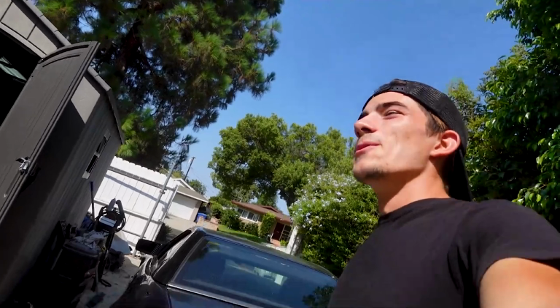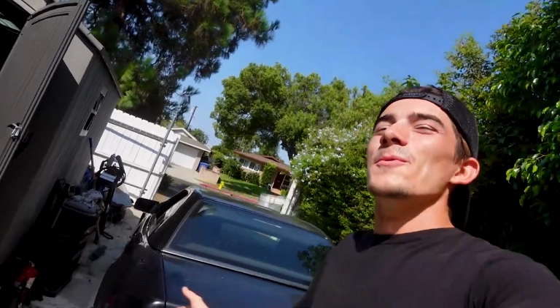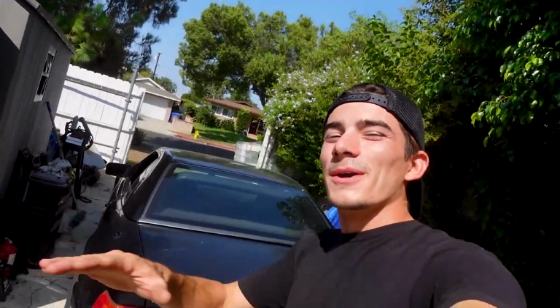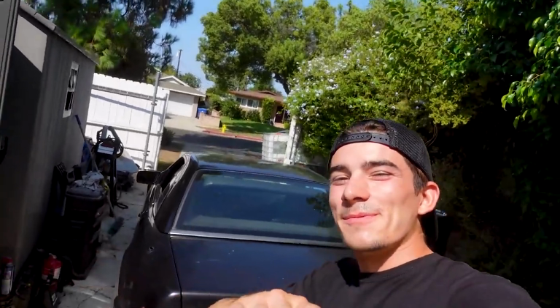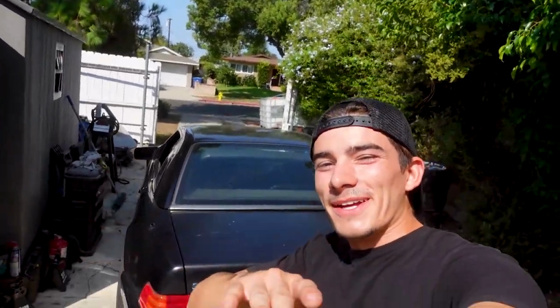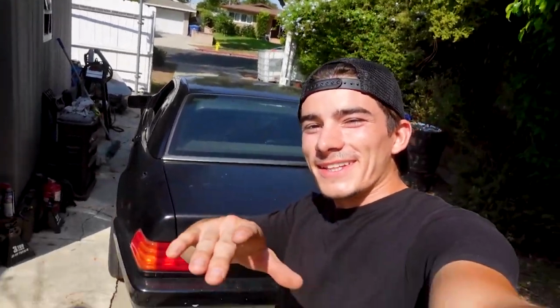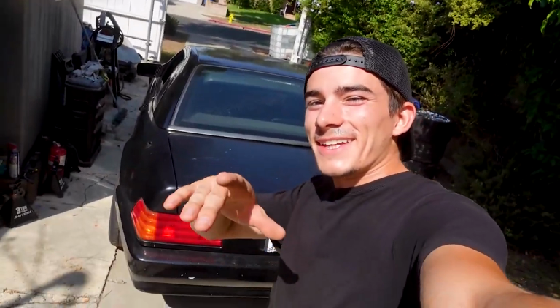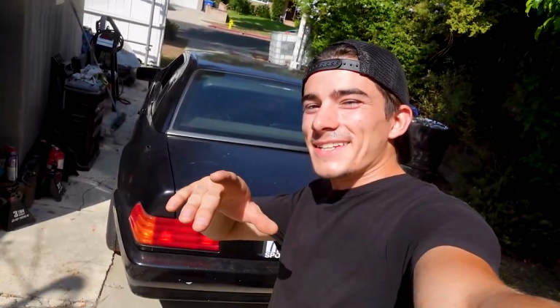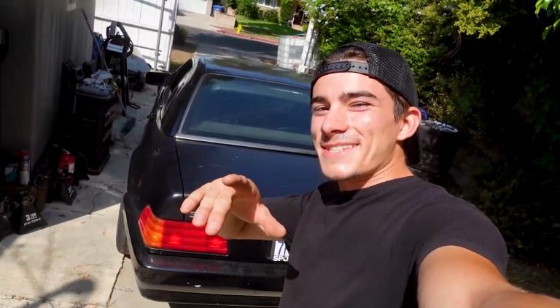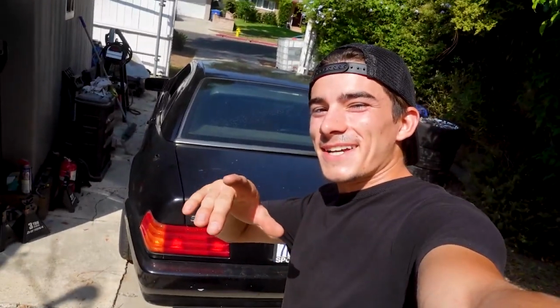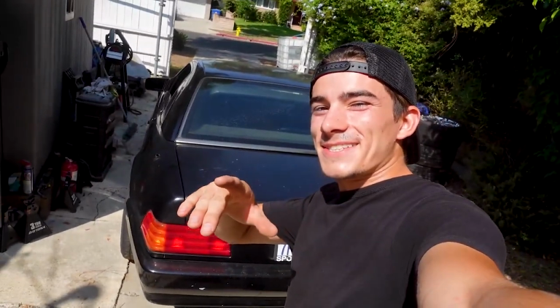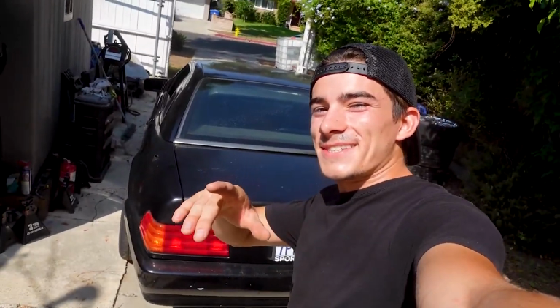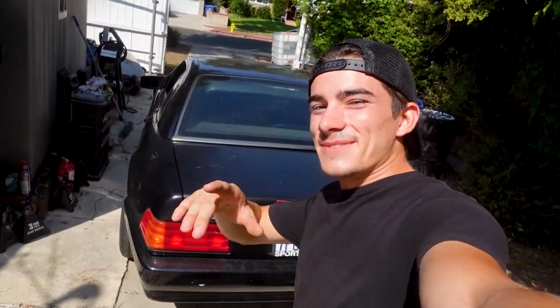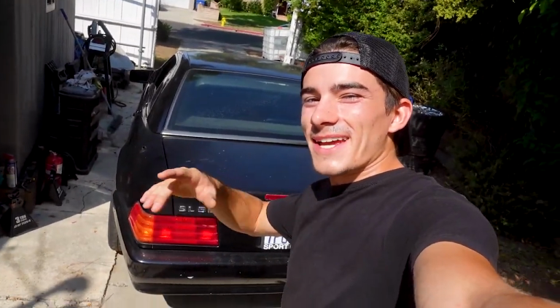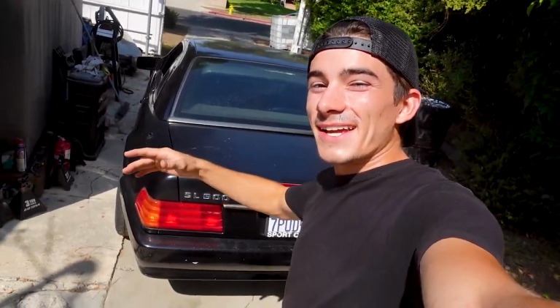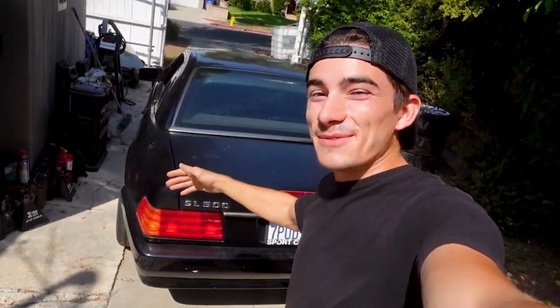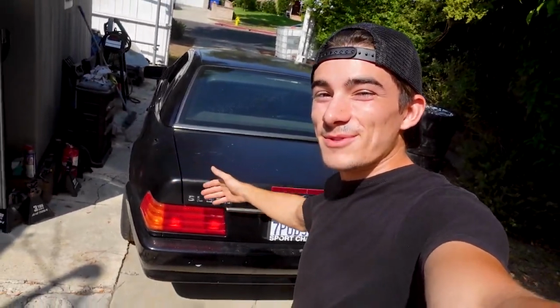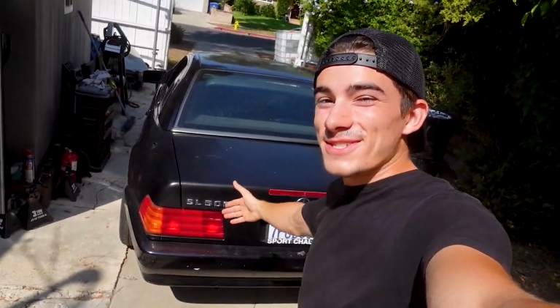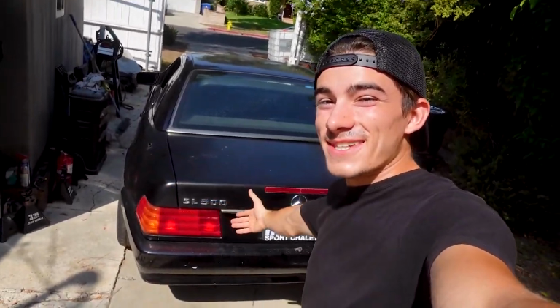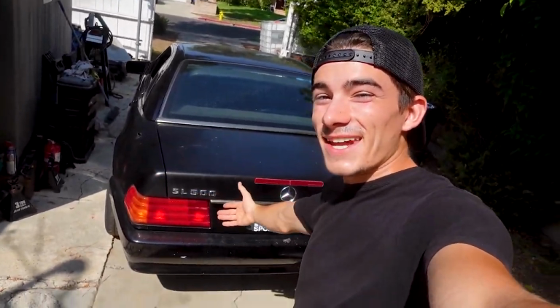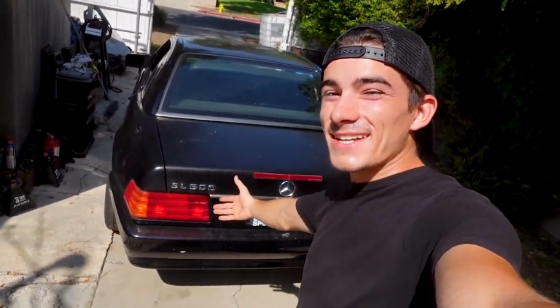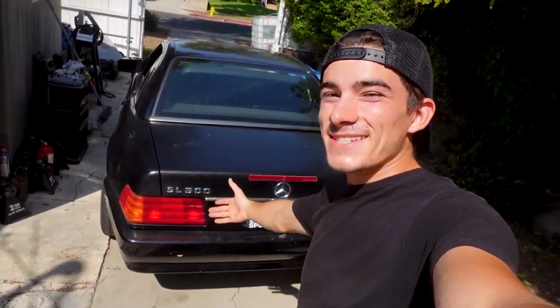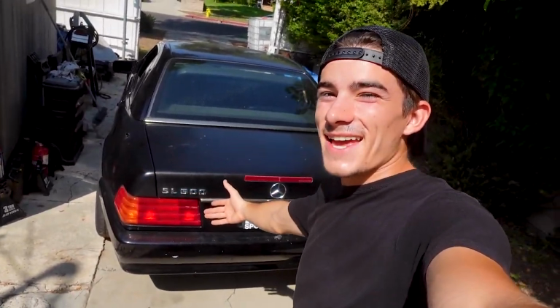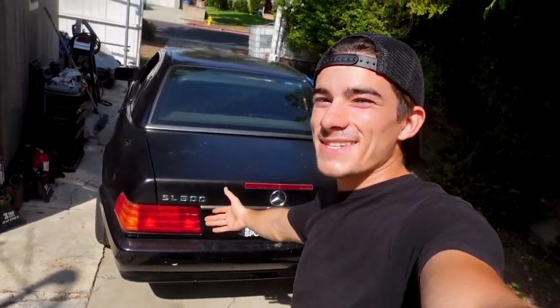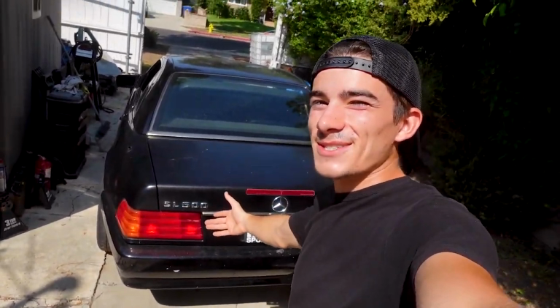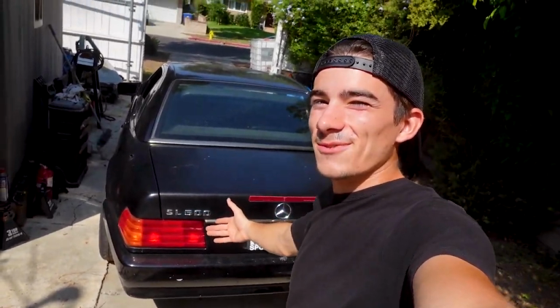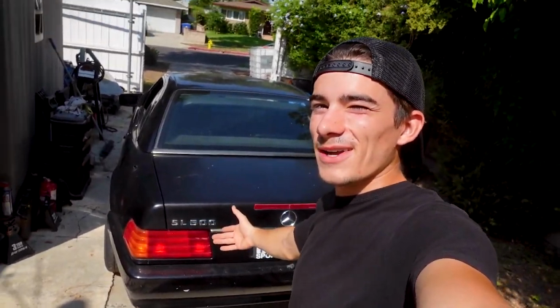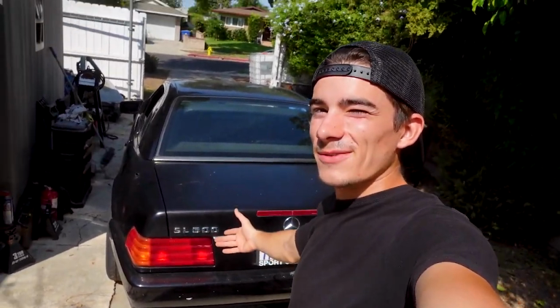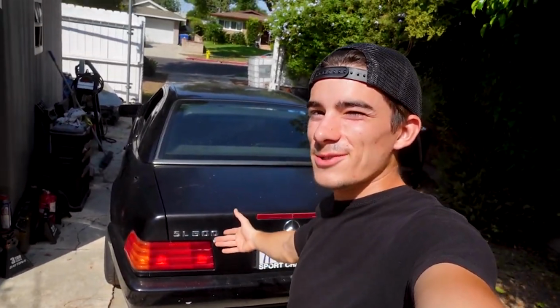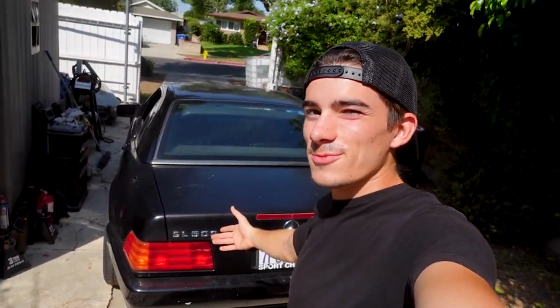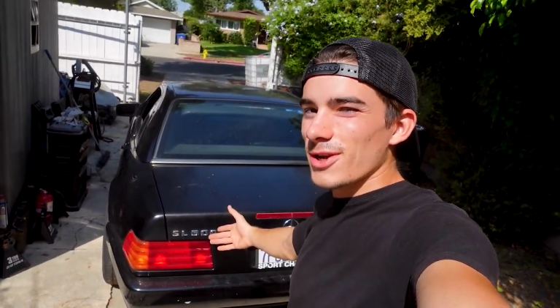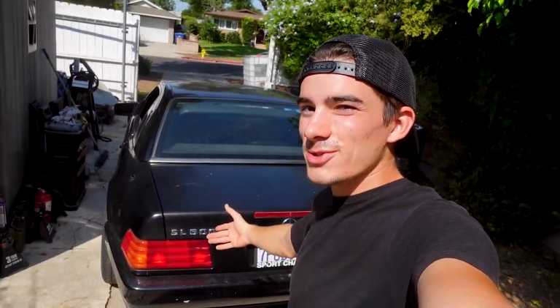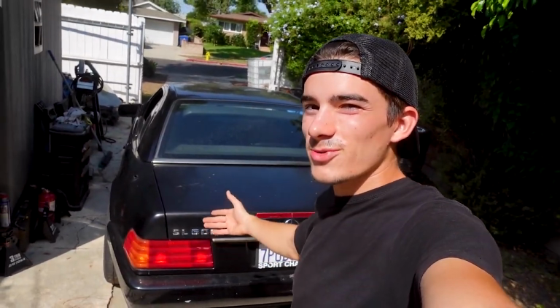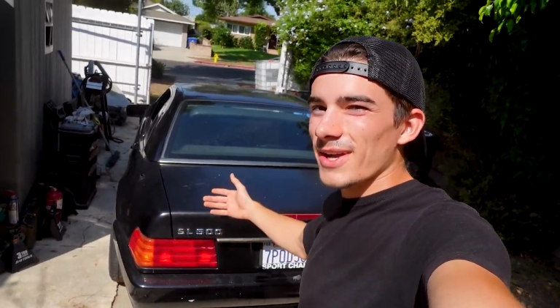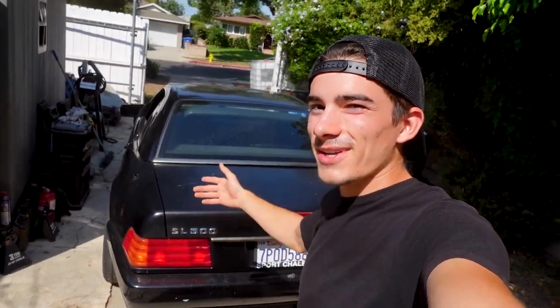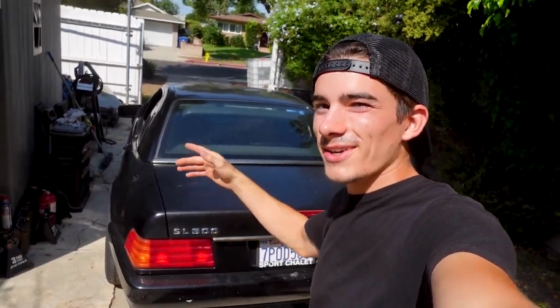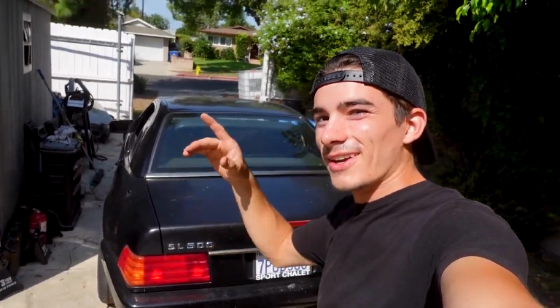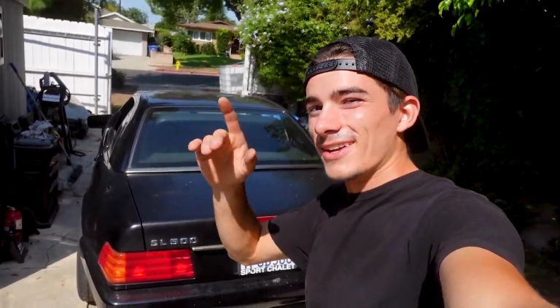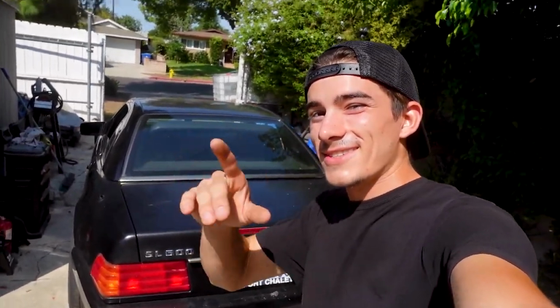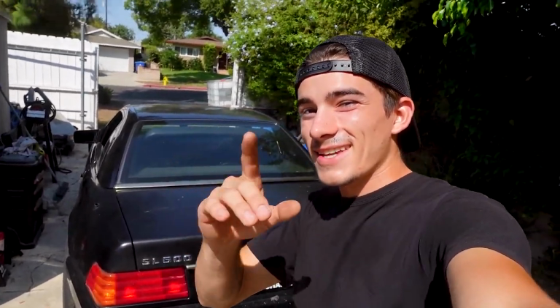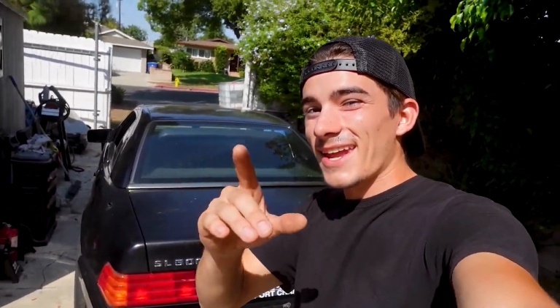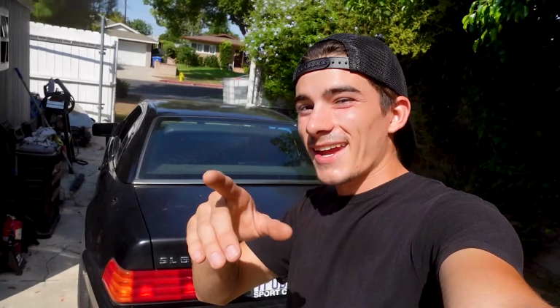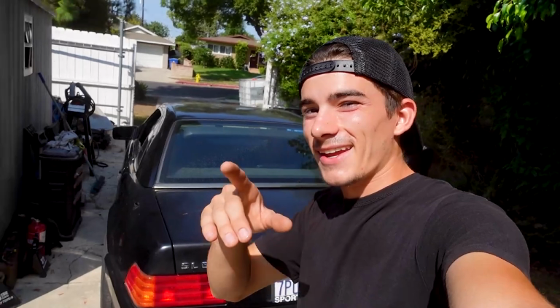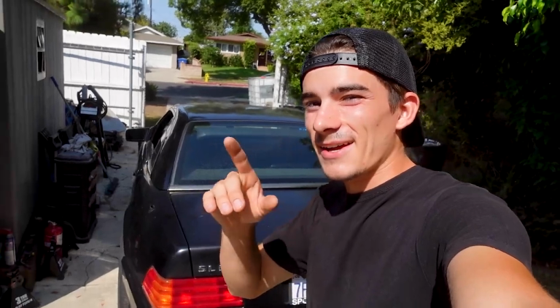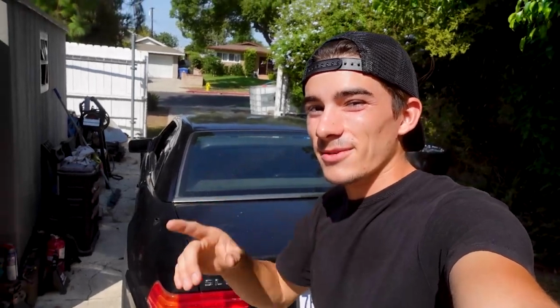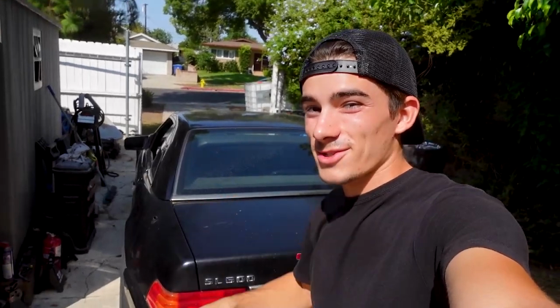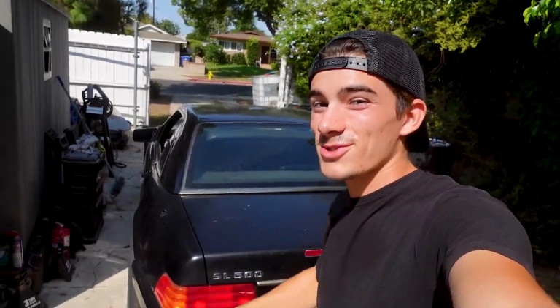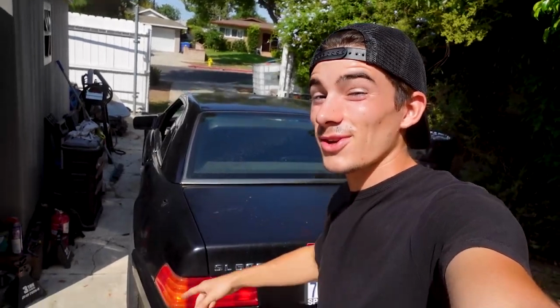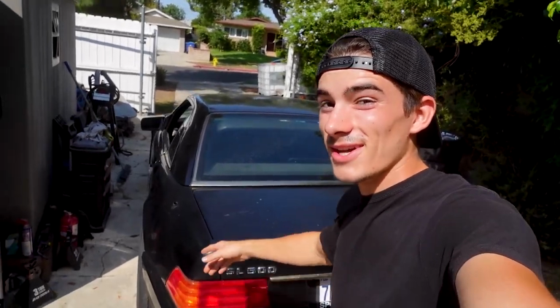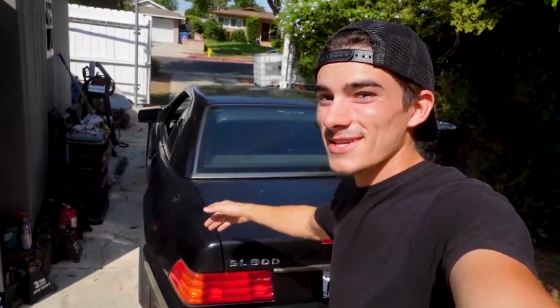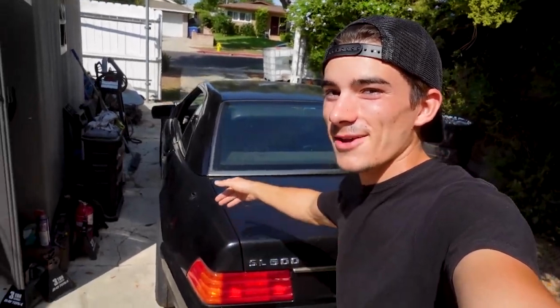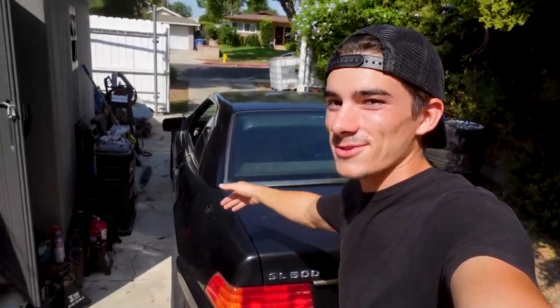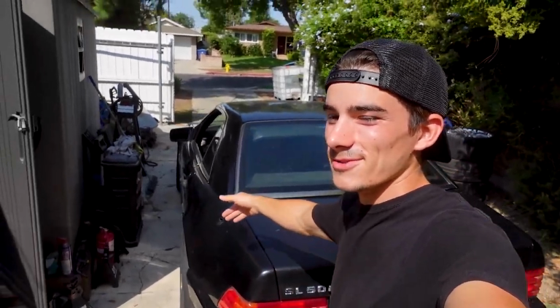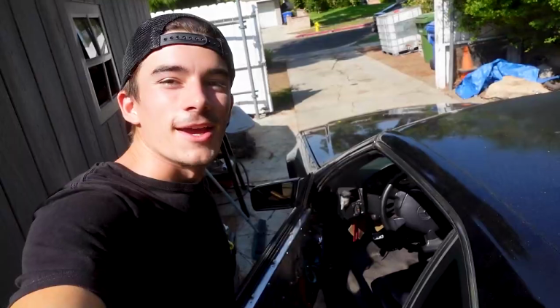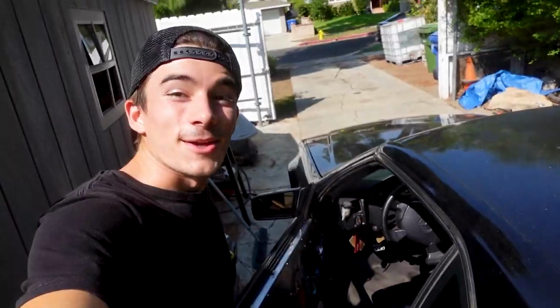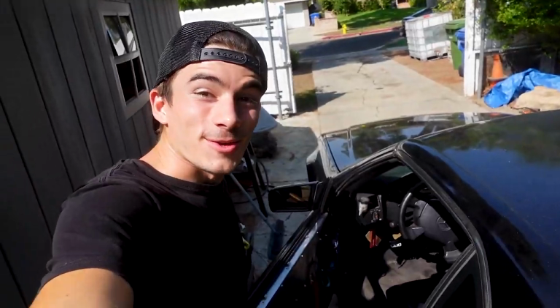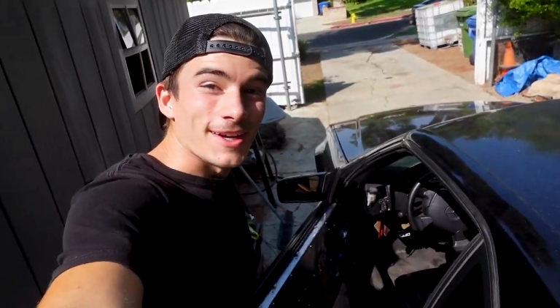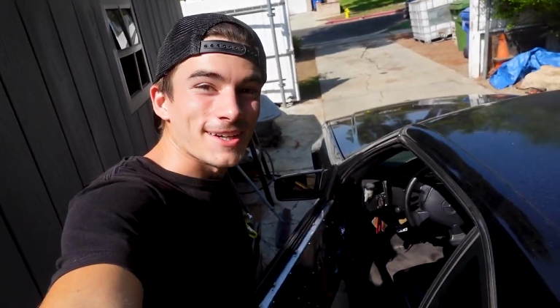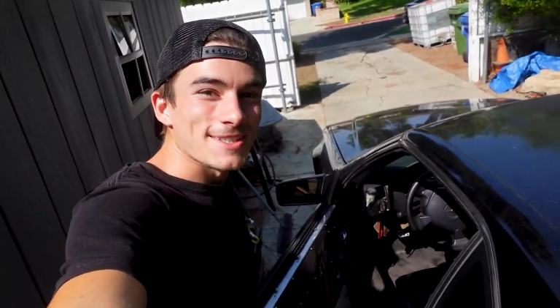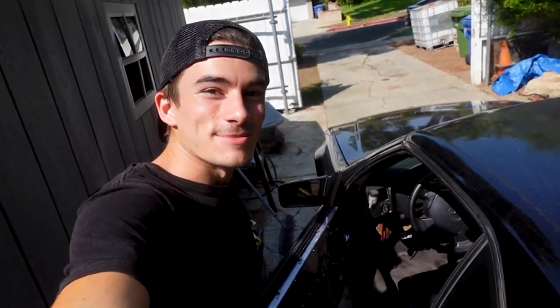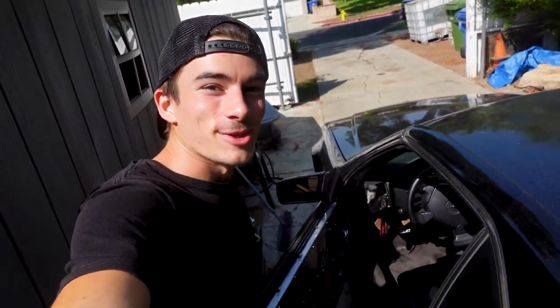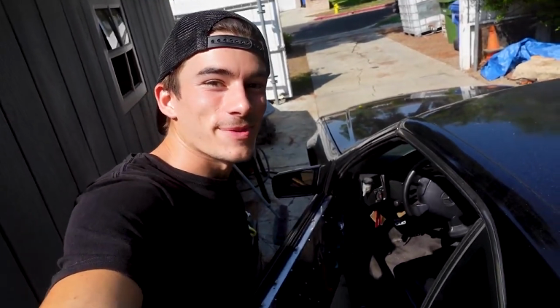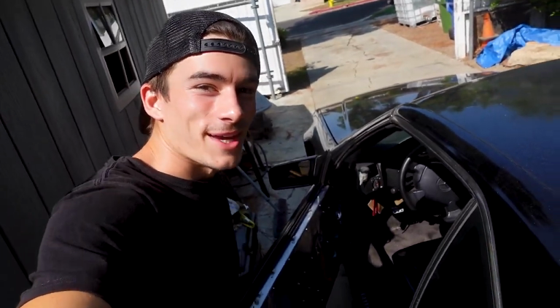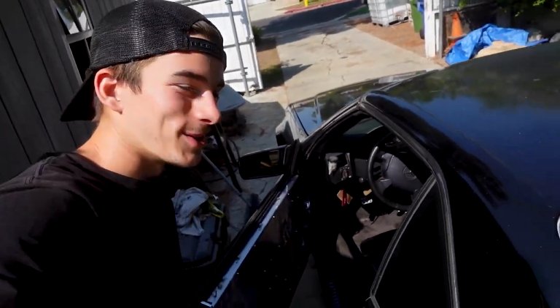Welcome back to Kiki's Customs. I got the Mercedes SL 500 project right here and today I'm gonna show you guys how to create a custom door panel.